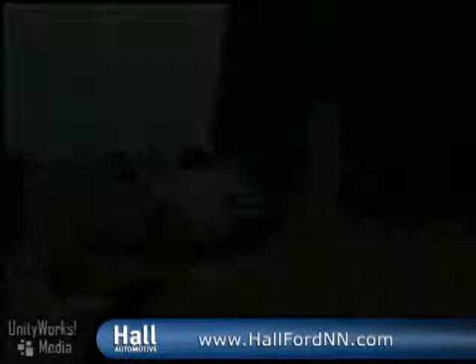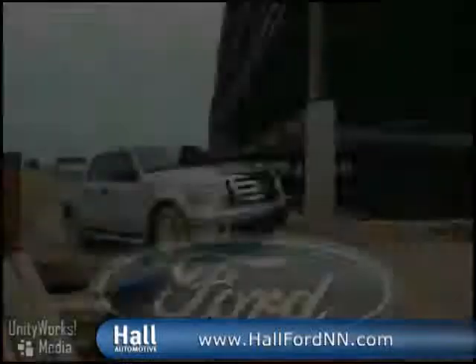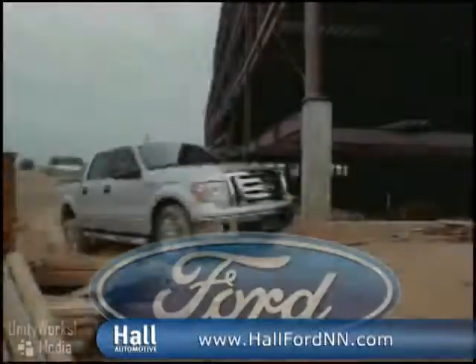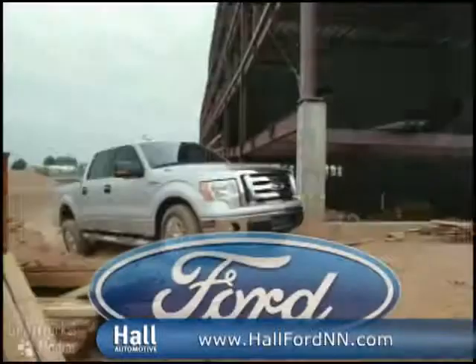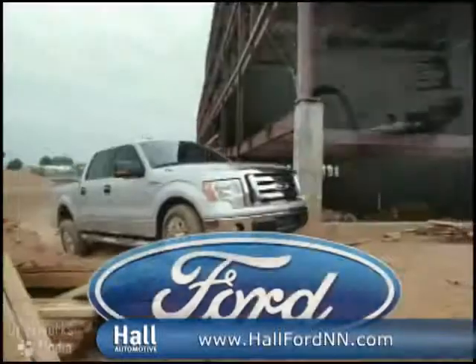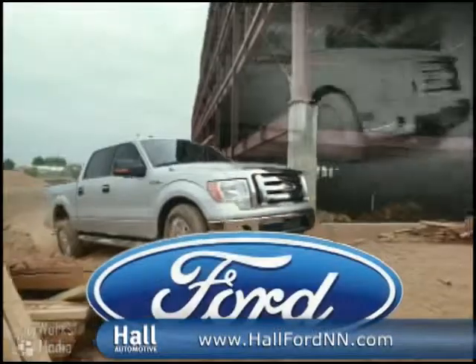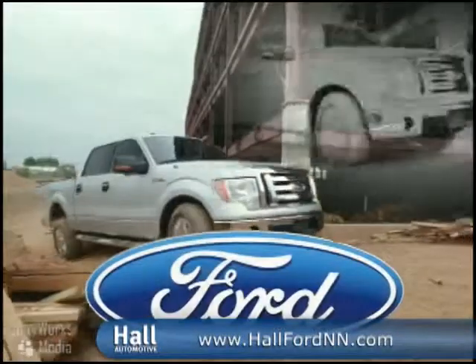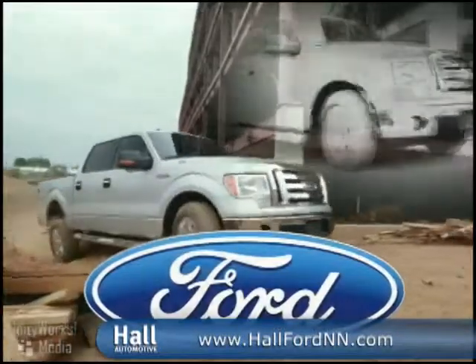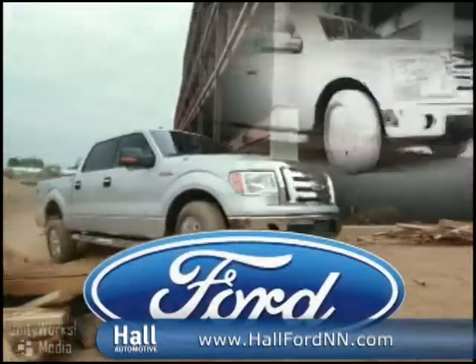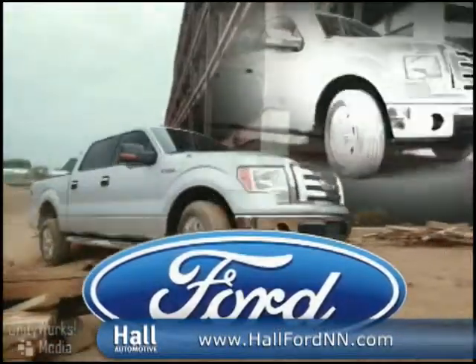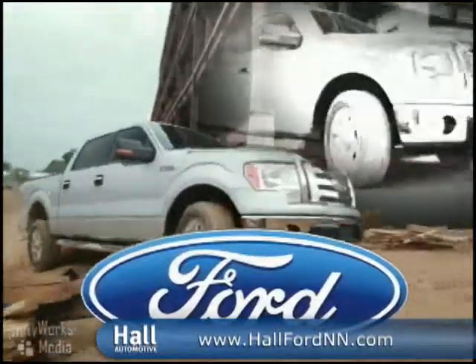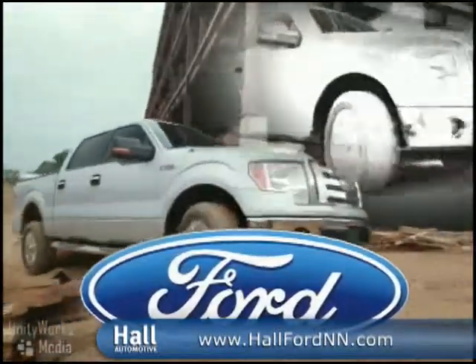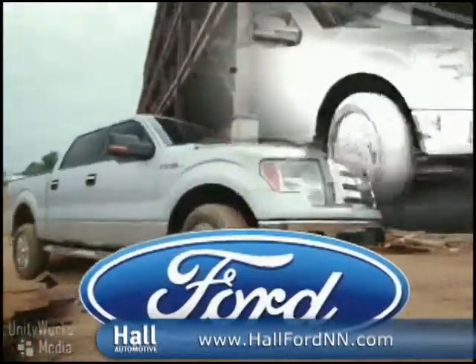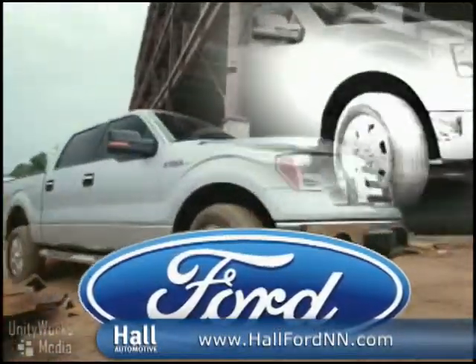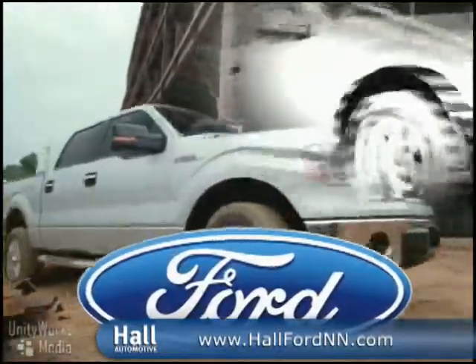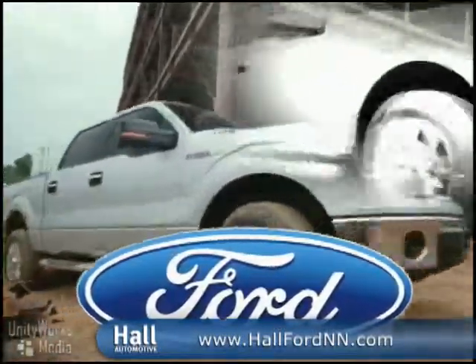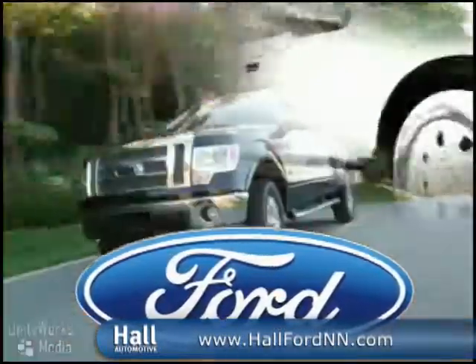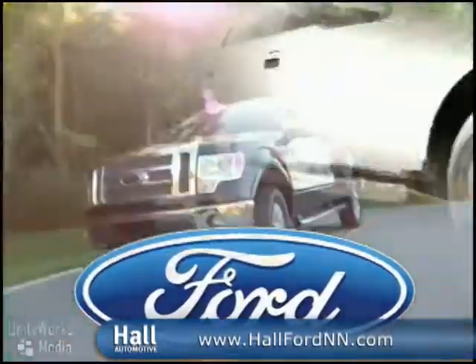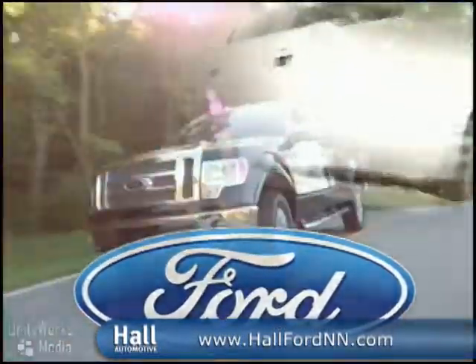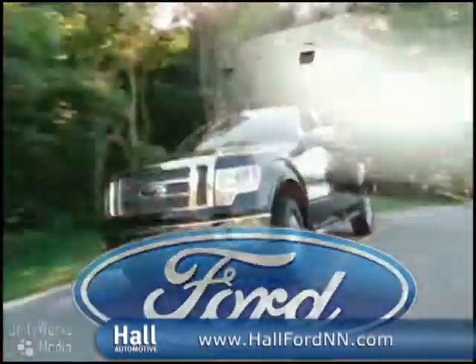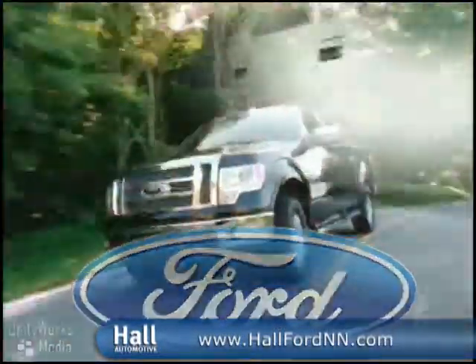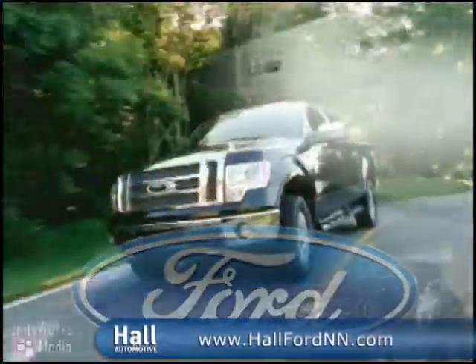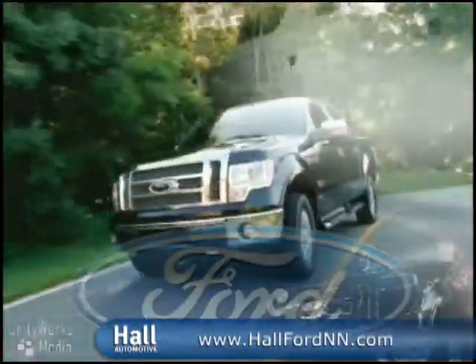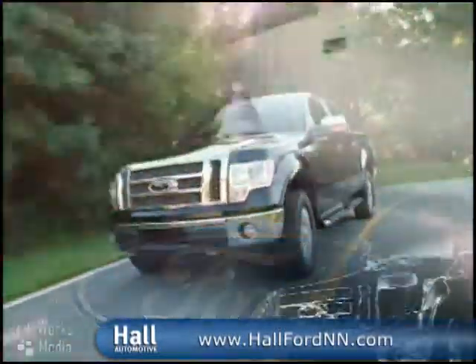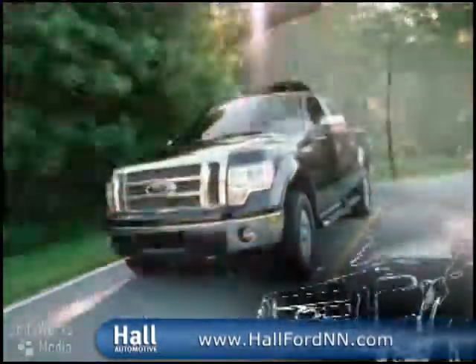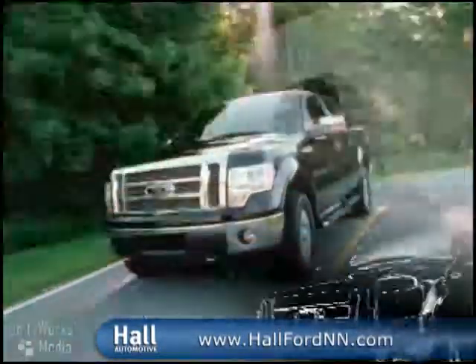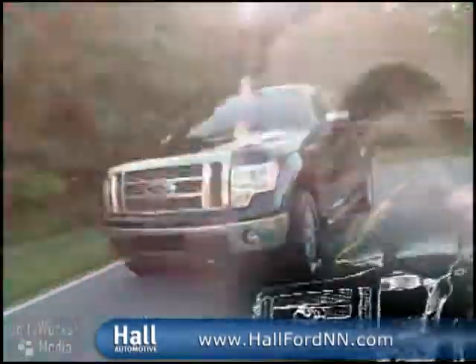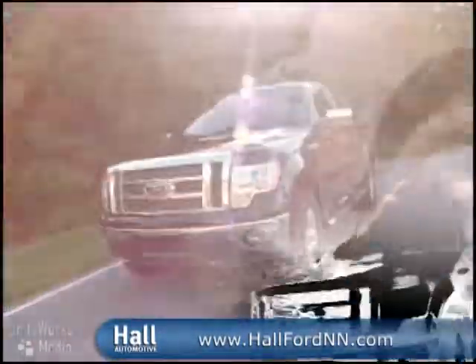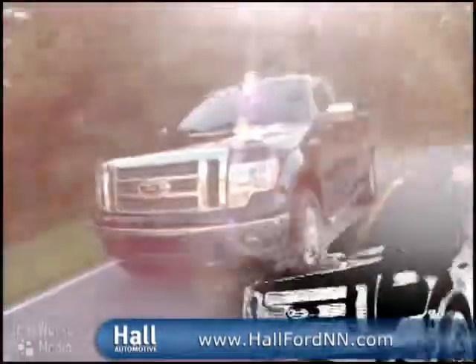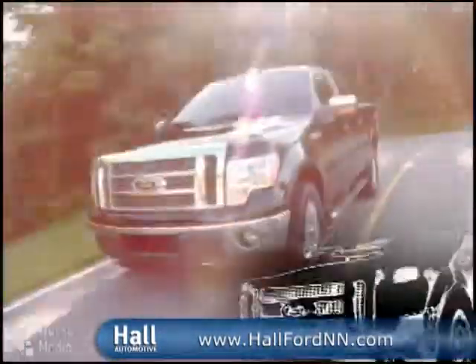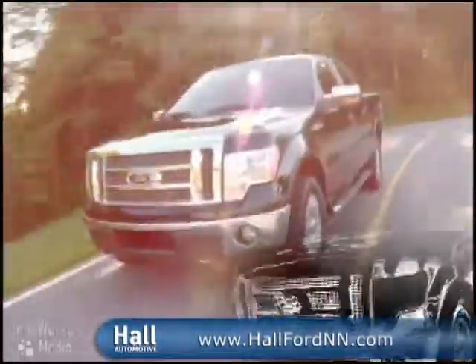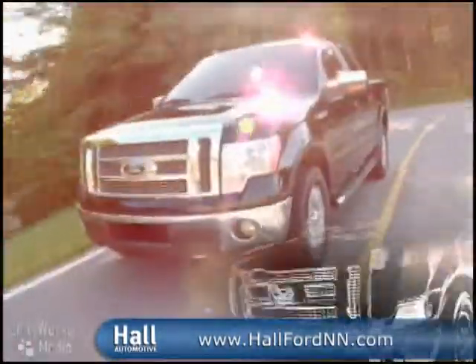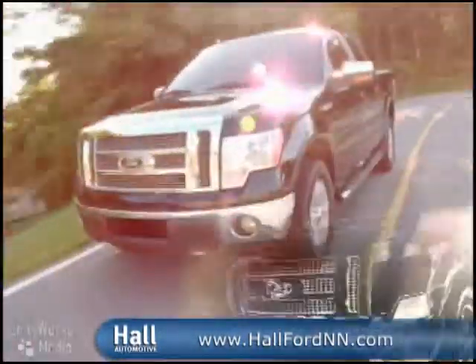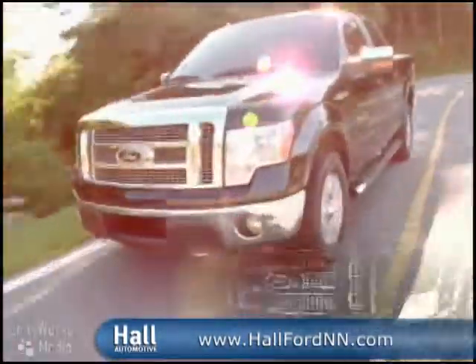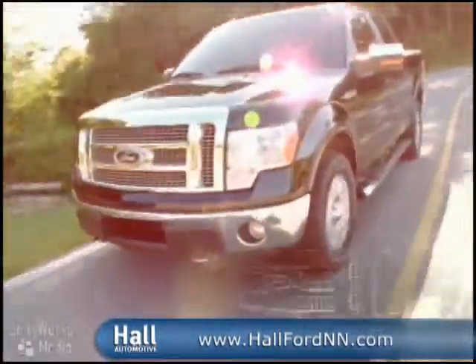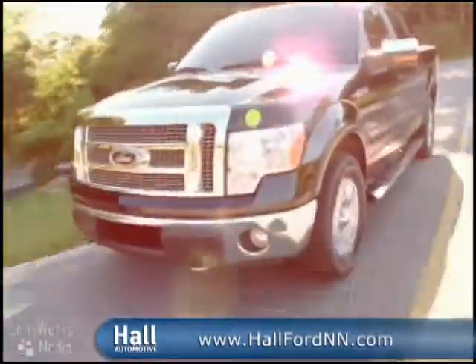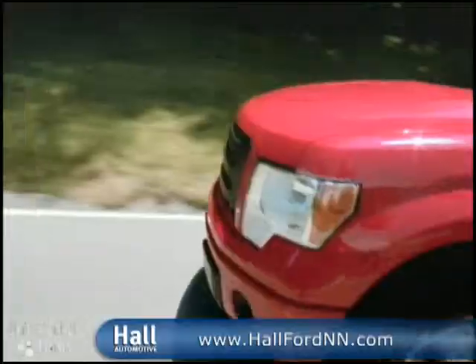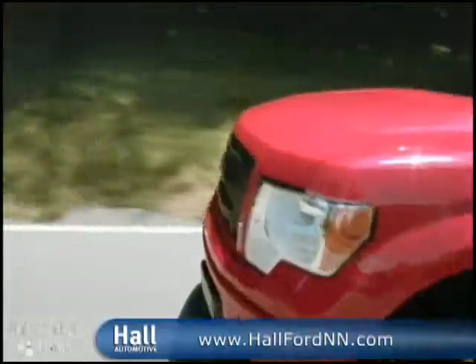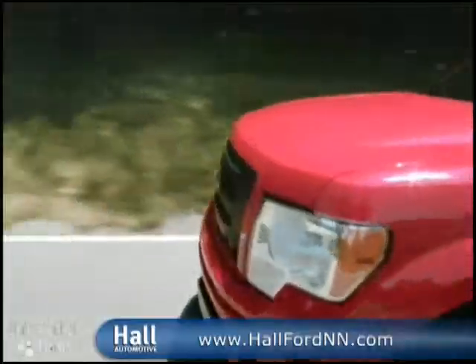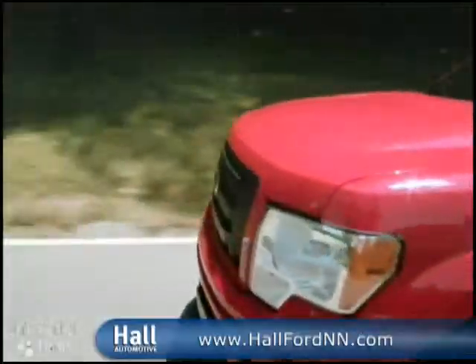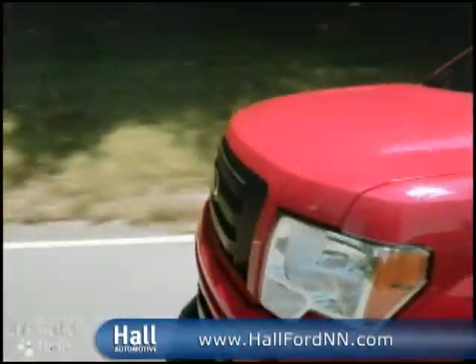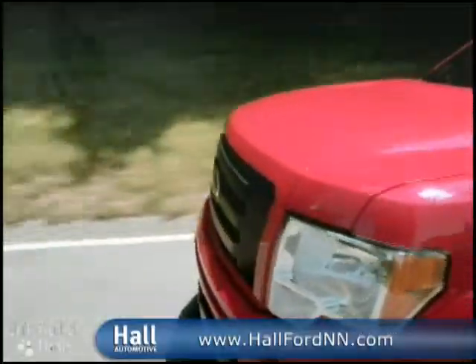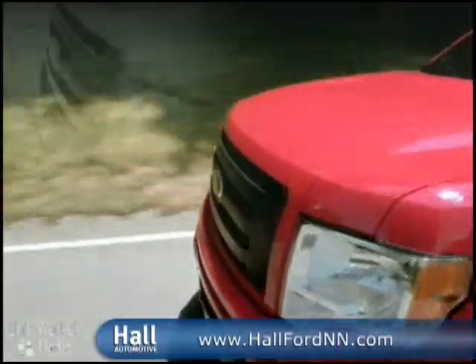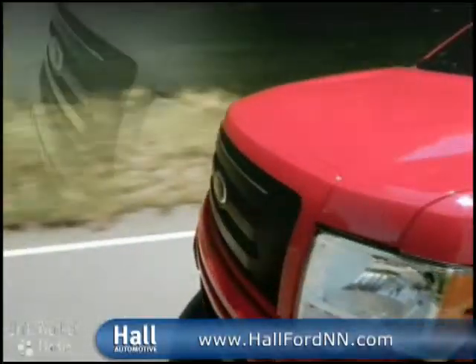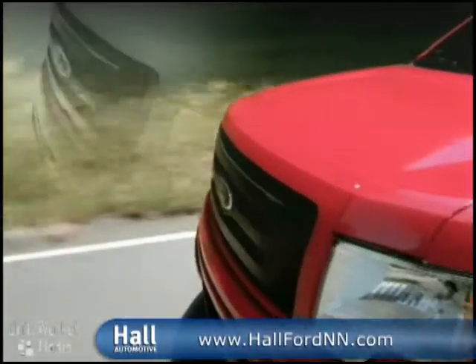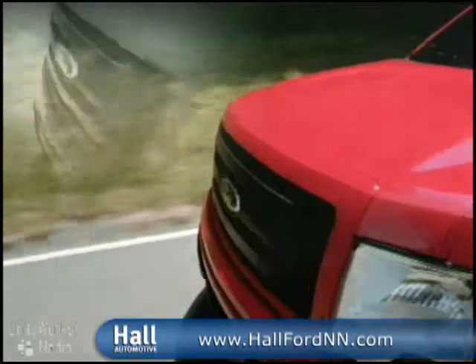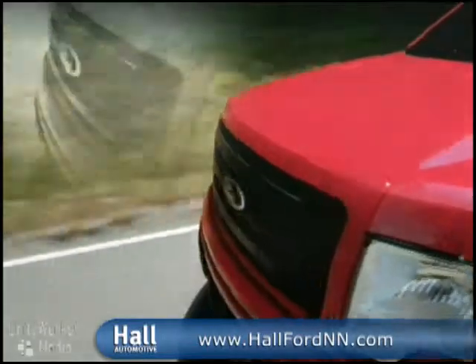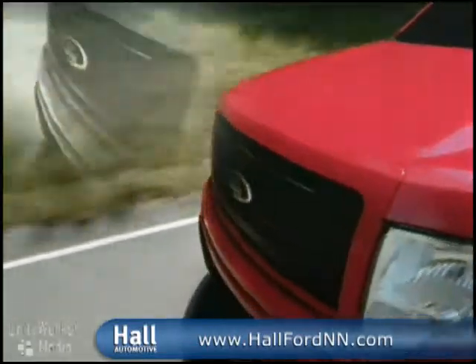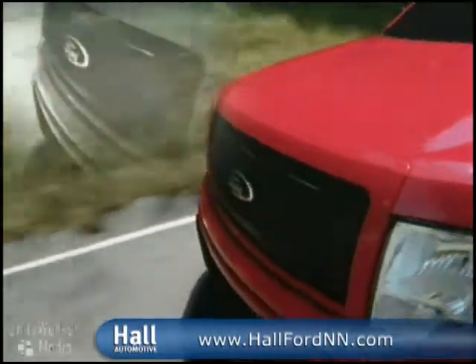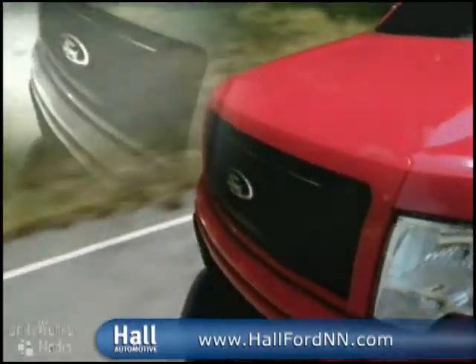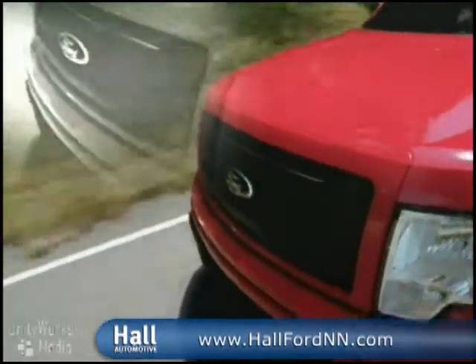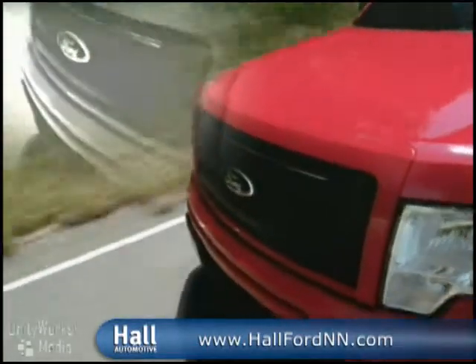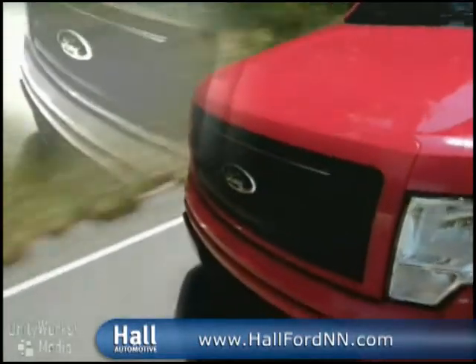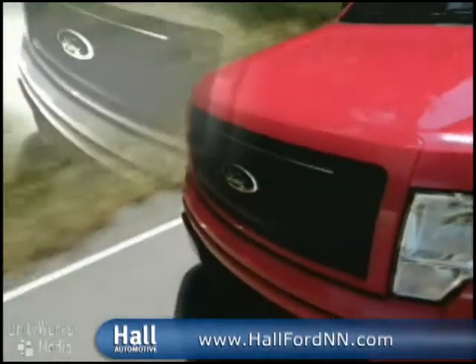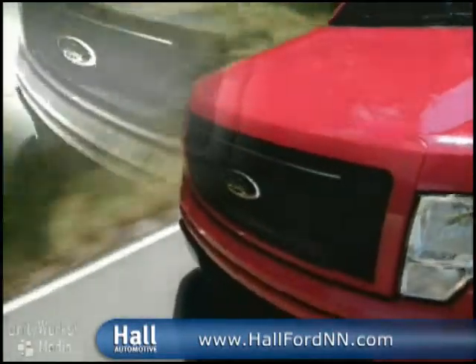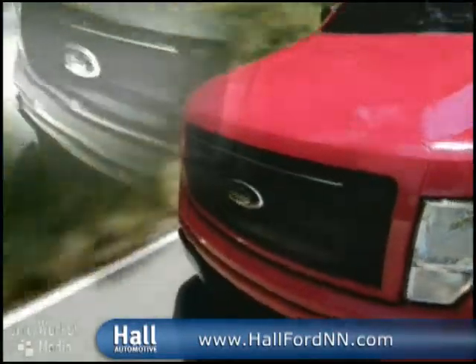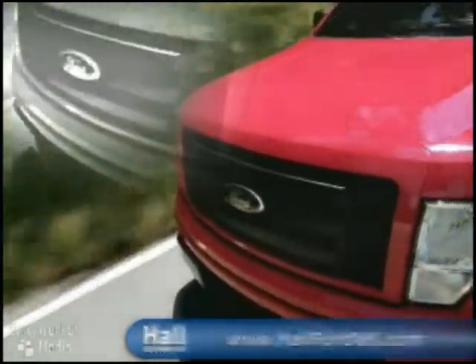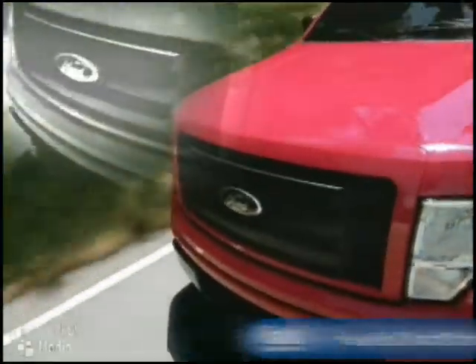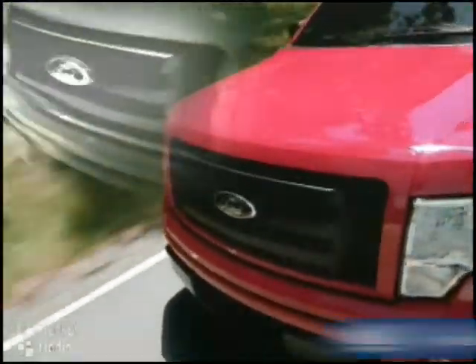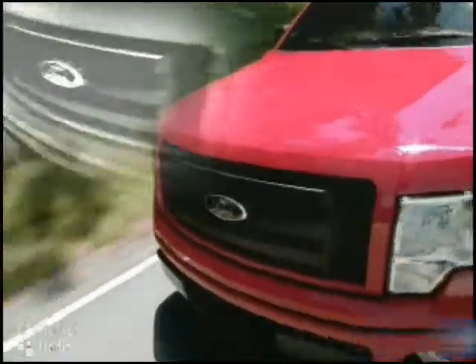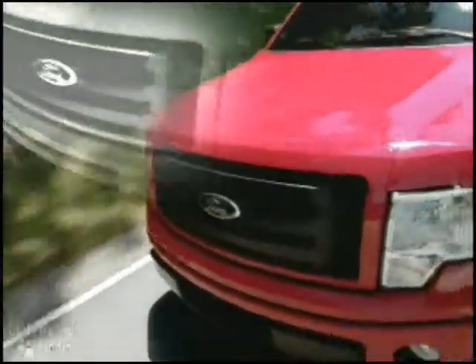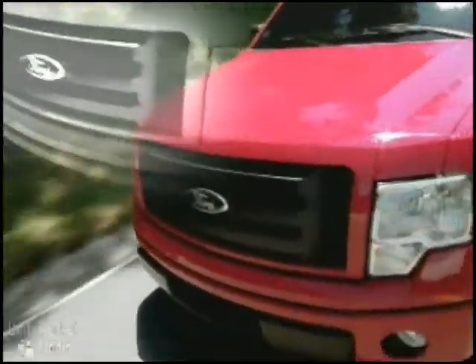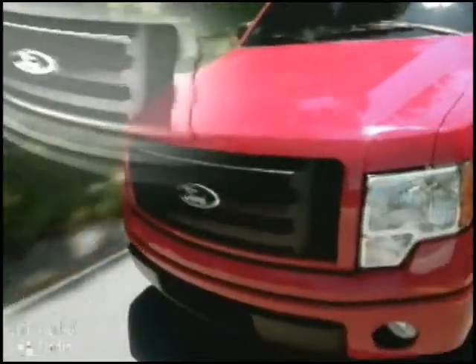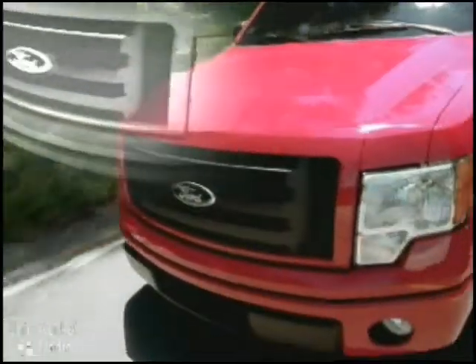A pickup is measured by what it can do, and by that standard, the all-new 2009 F-150 is the undisputed champion.